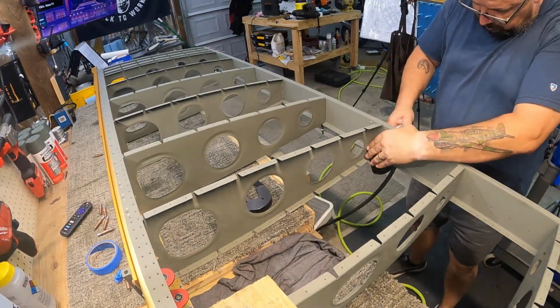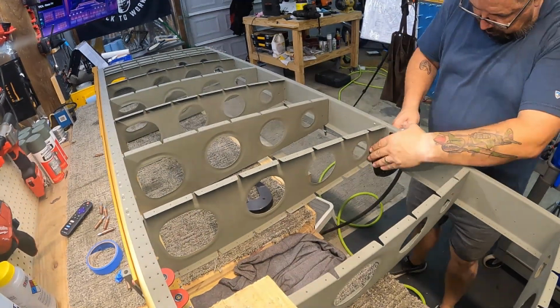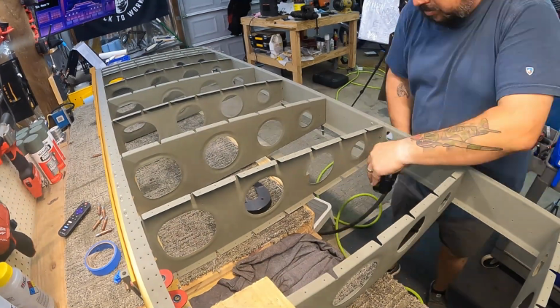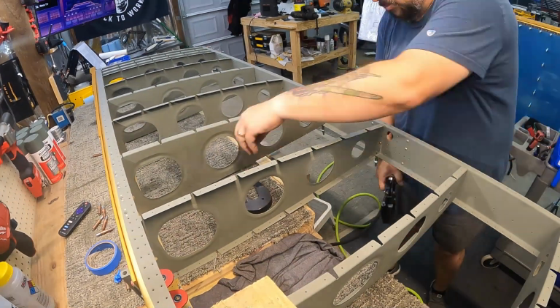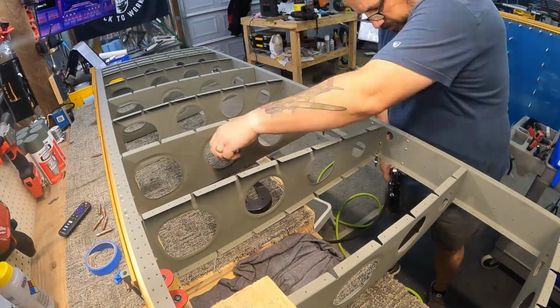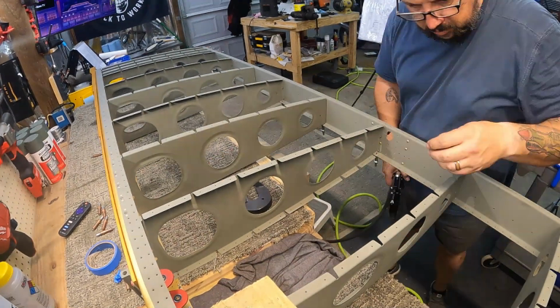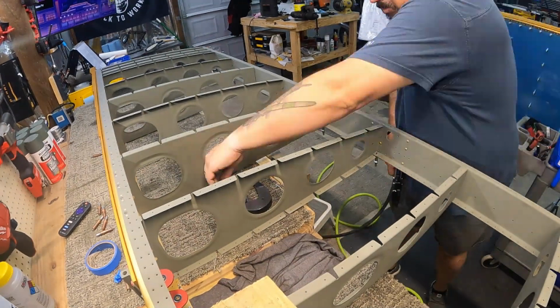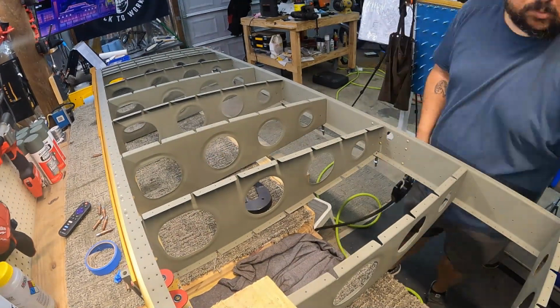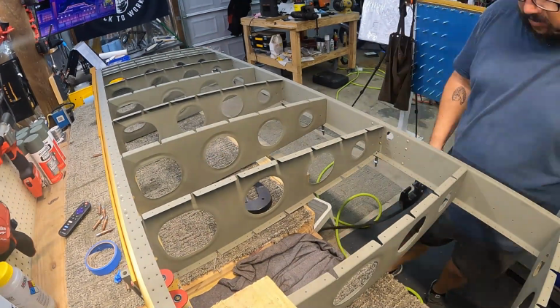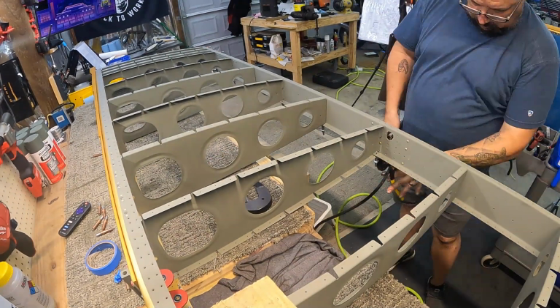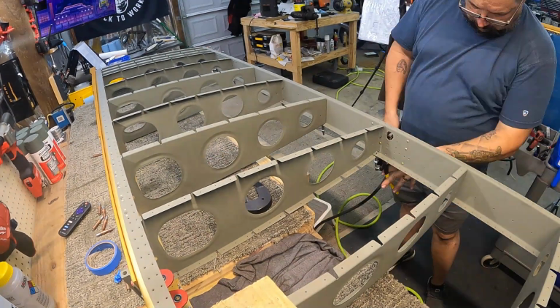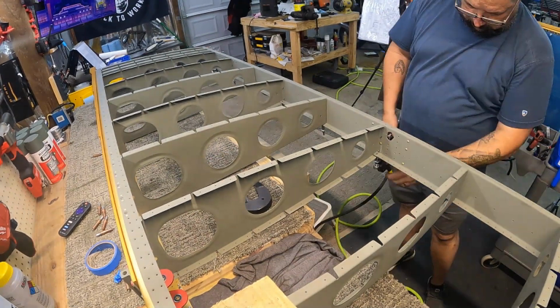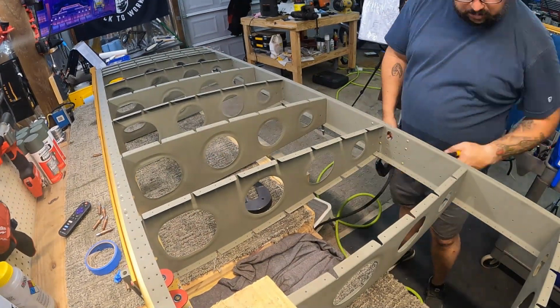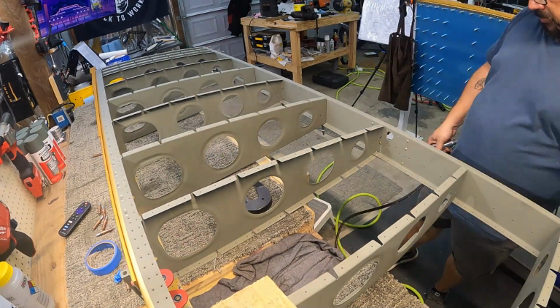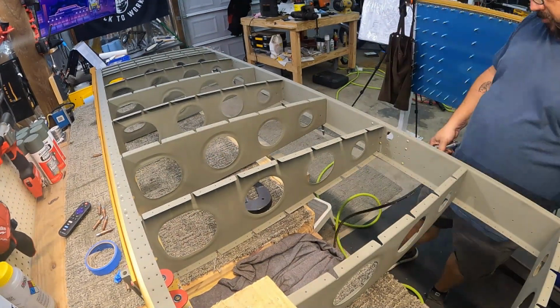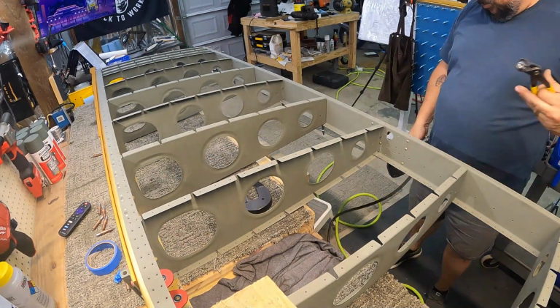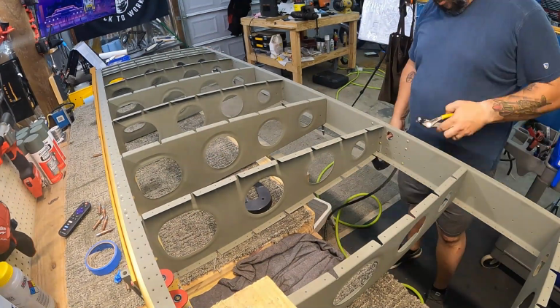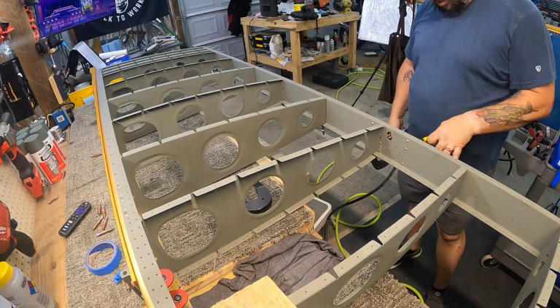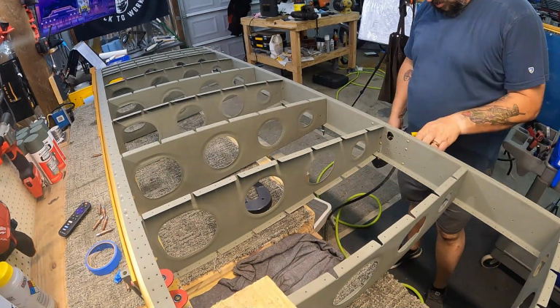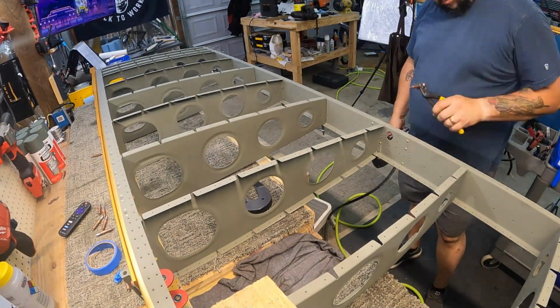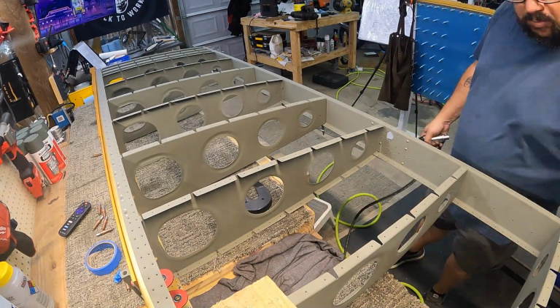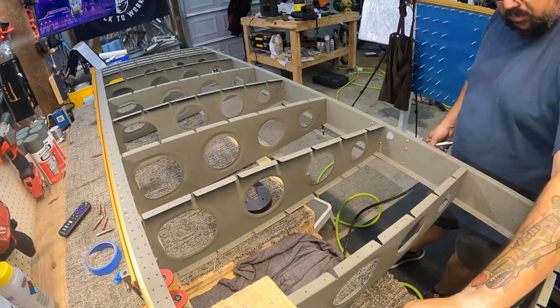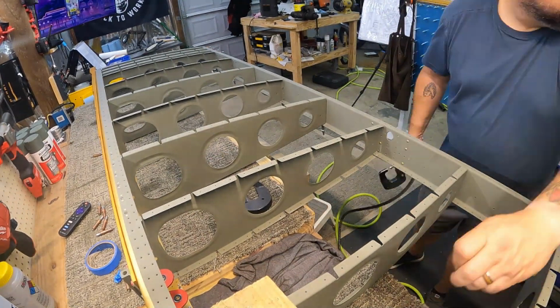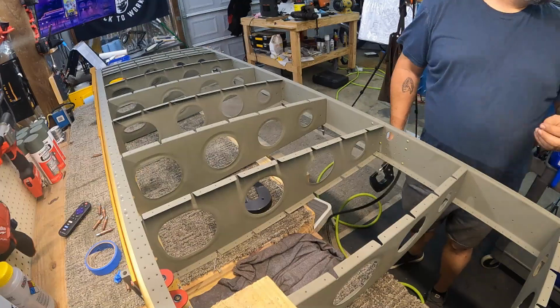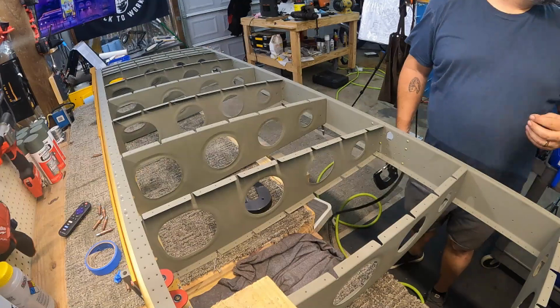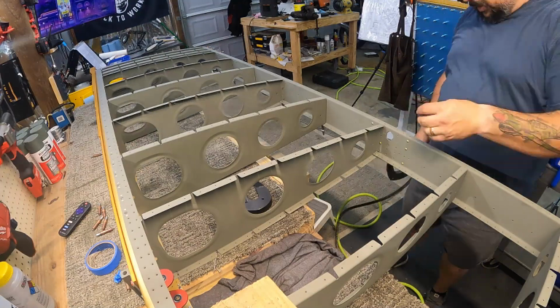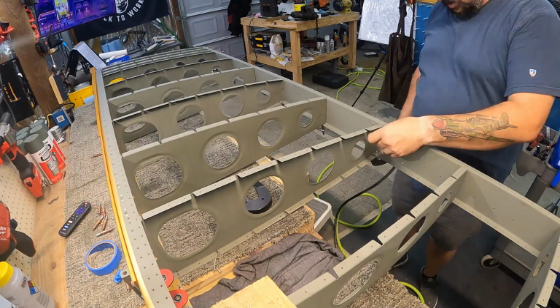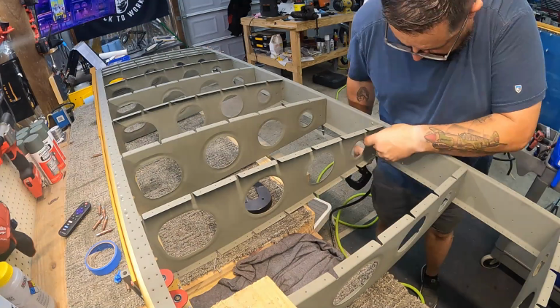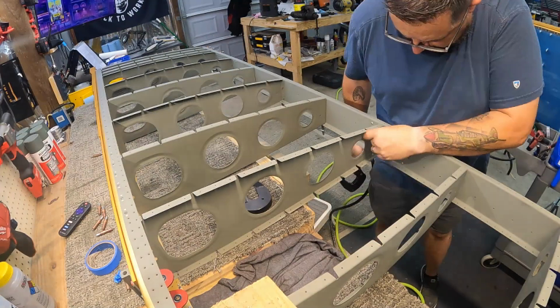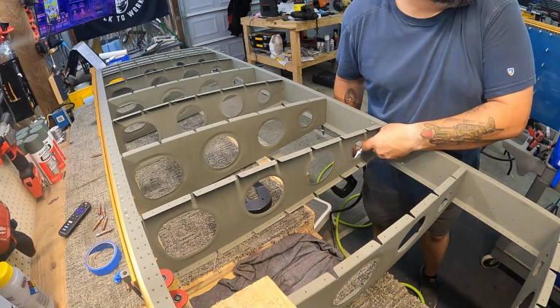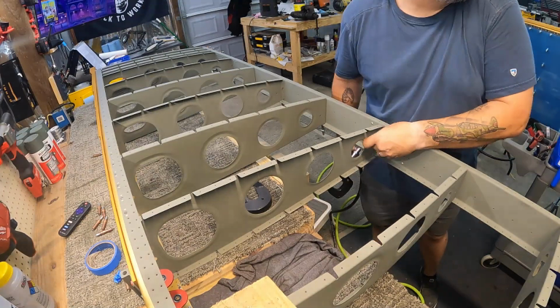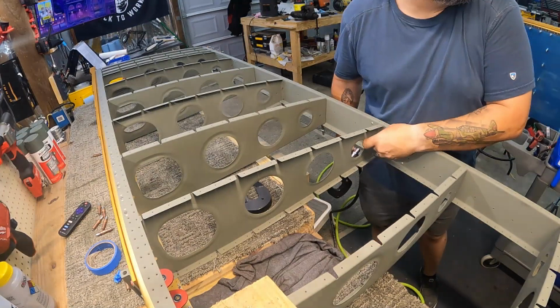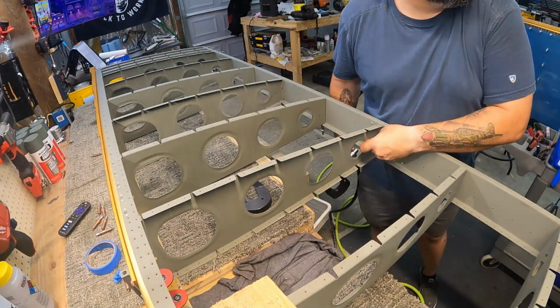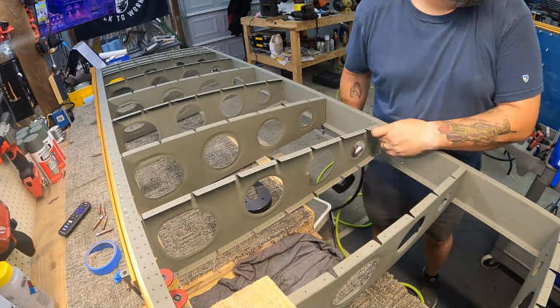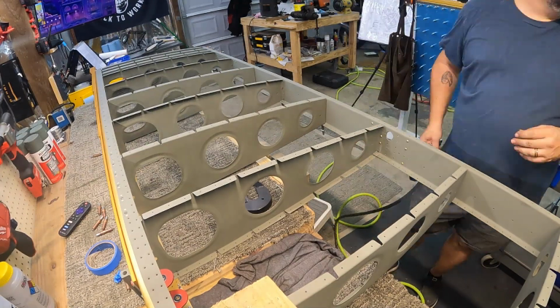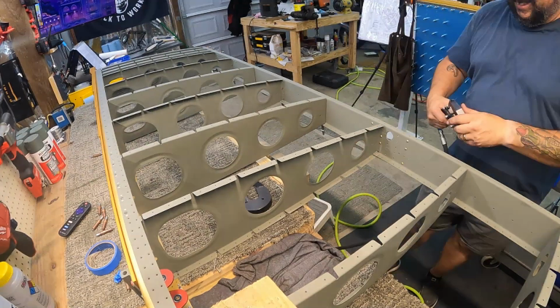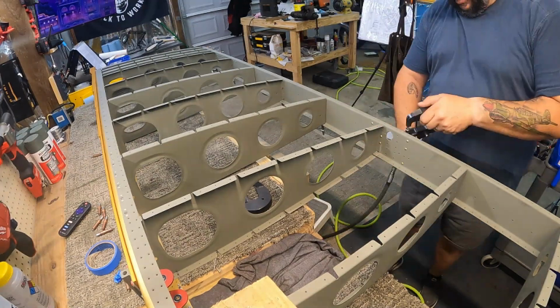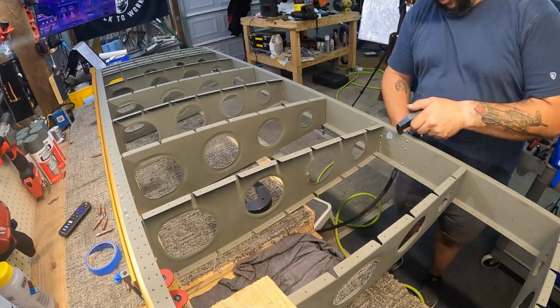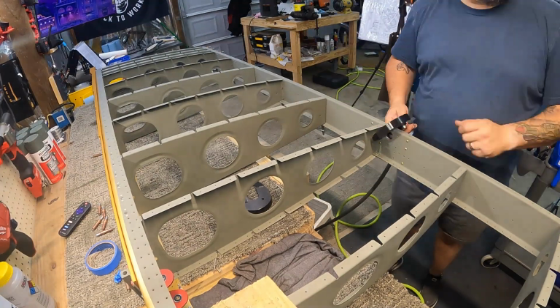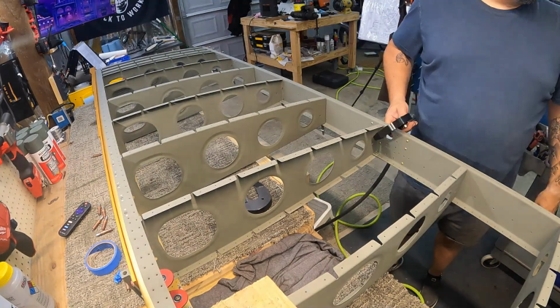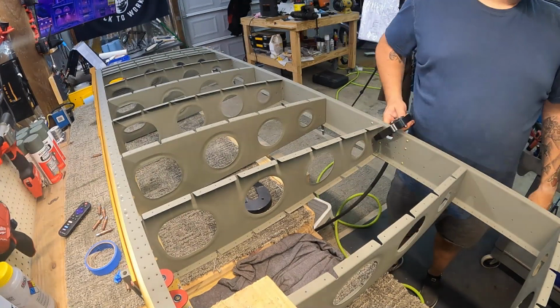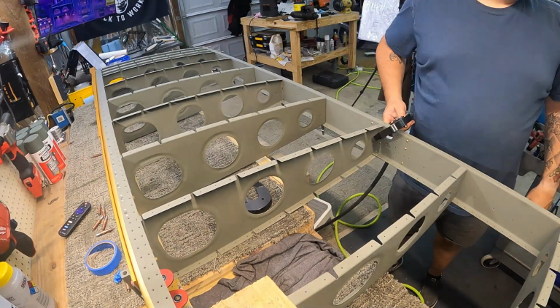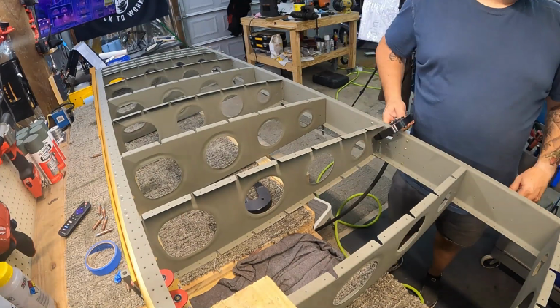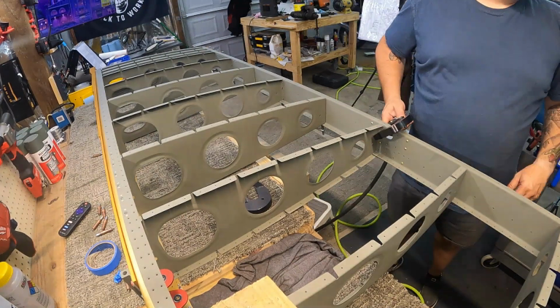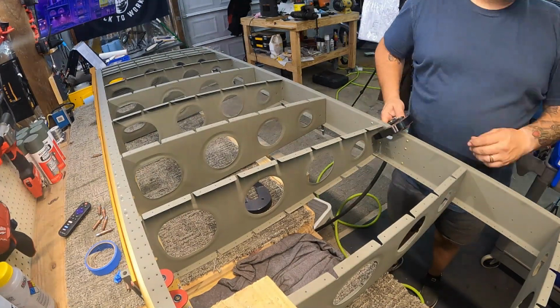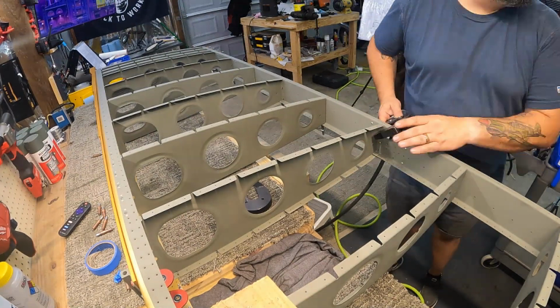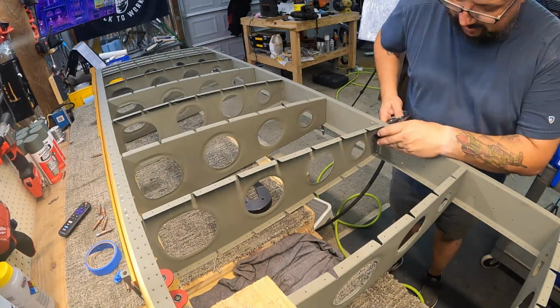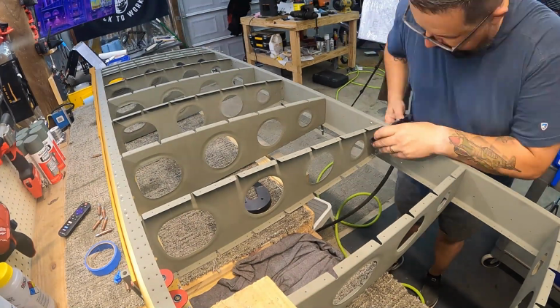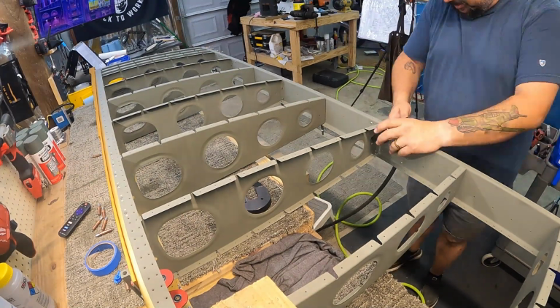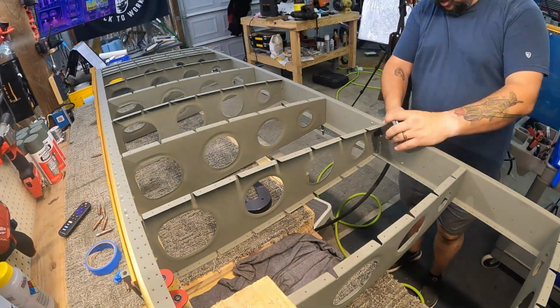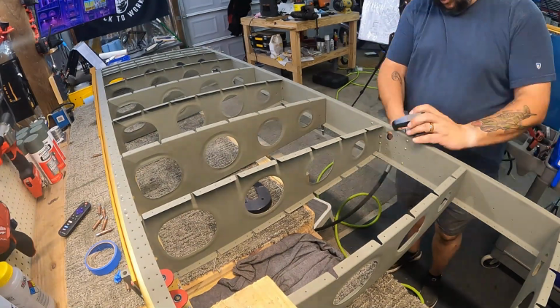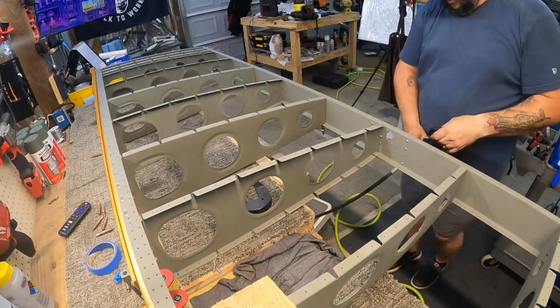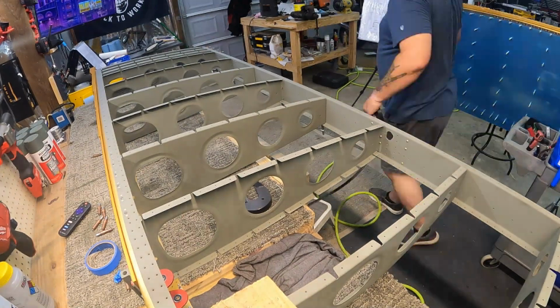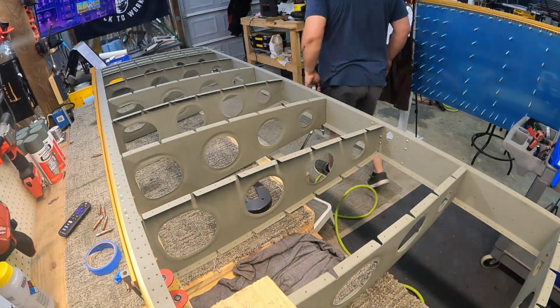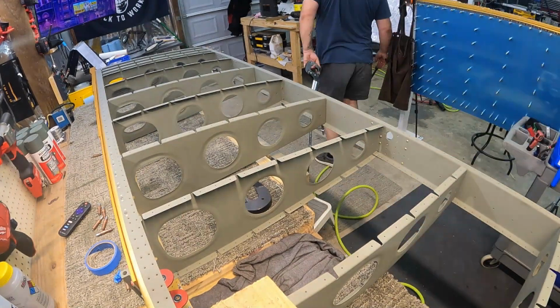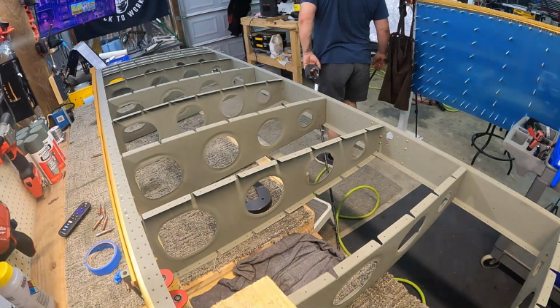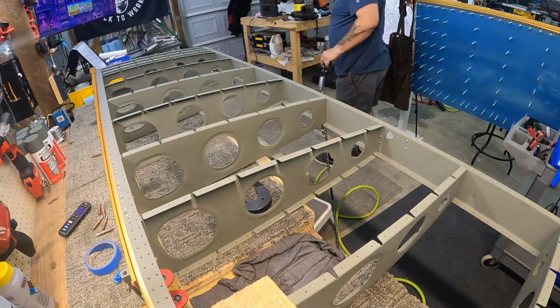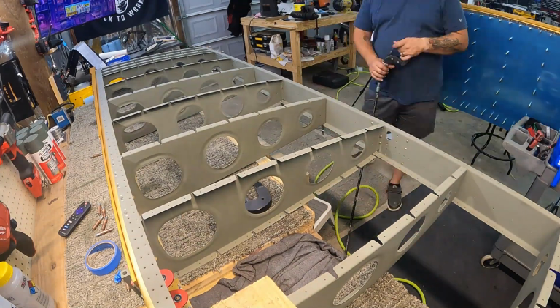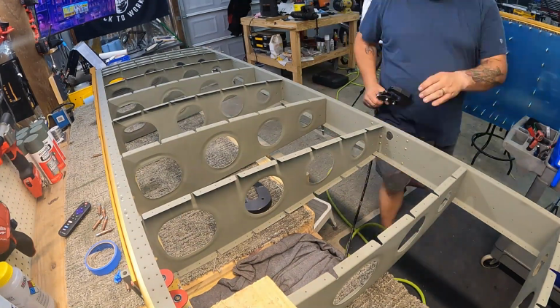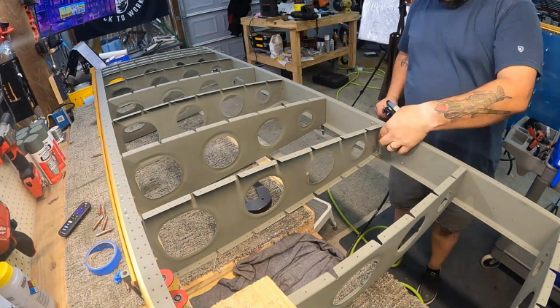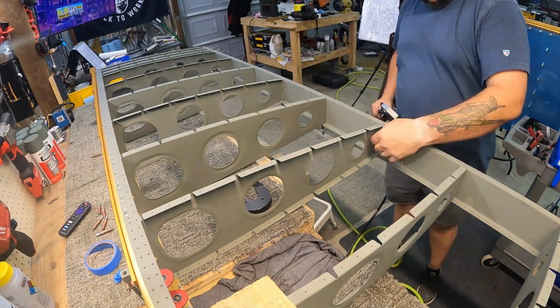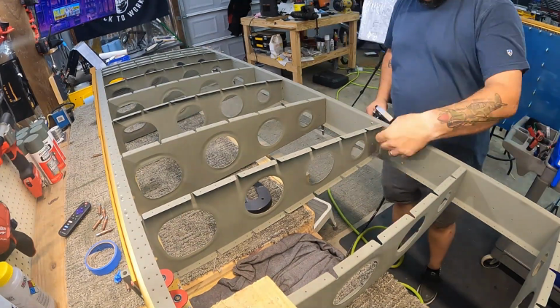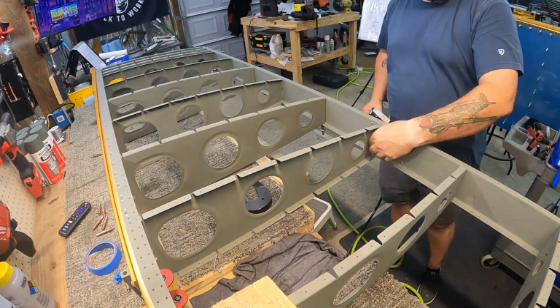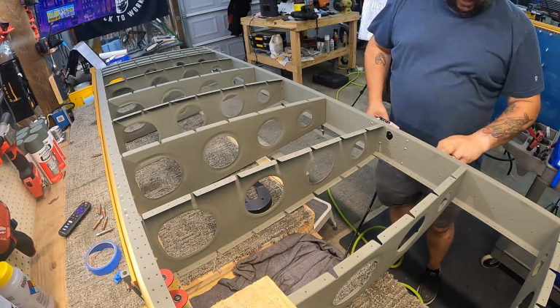A different camera angle here — hopefully you can see things a little better. The camera is sitting on top of a block of wood on the wing, so you'll see it move a bit as I move the wing around.